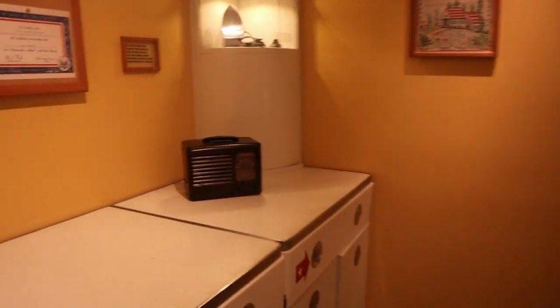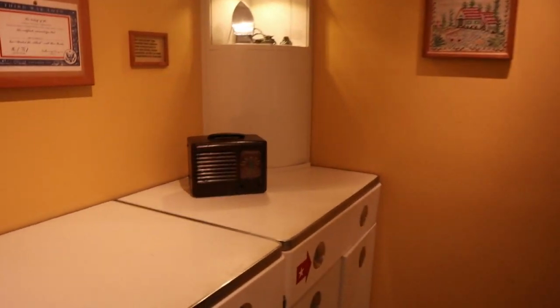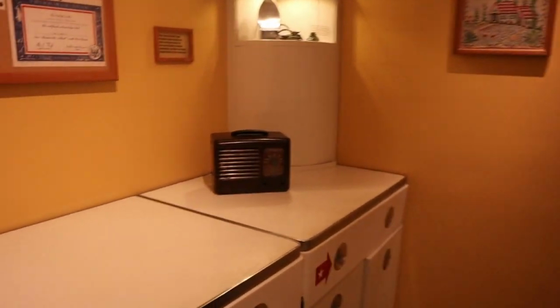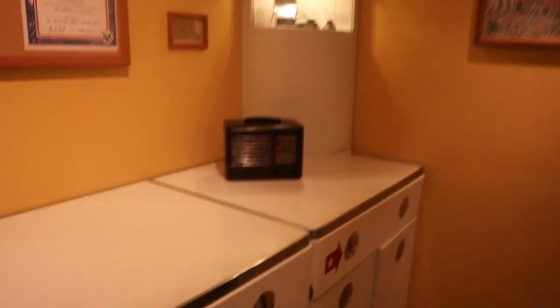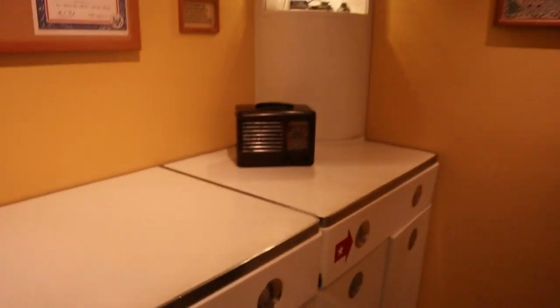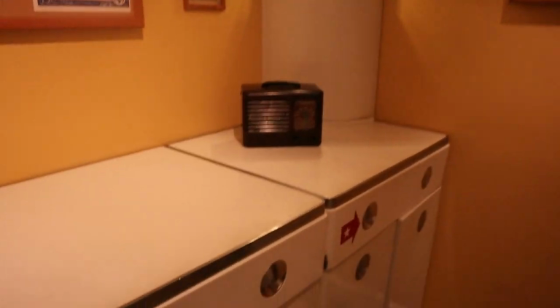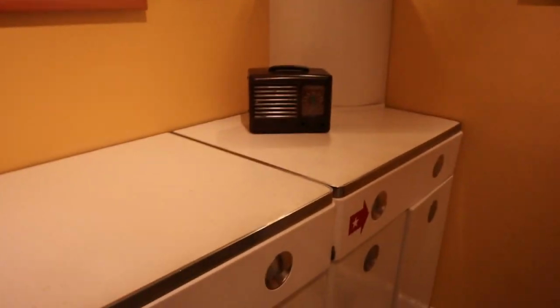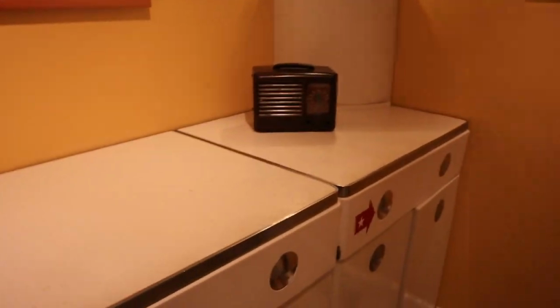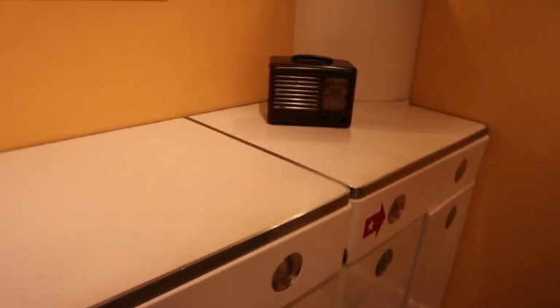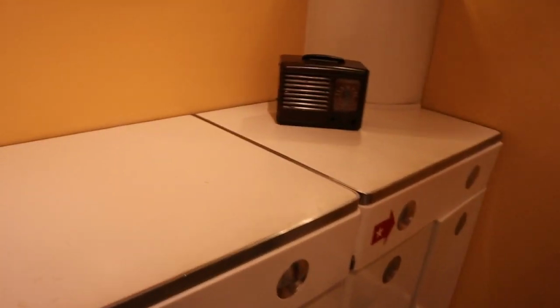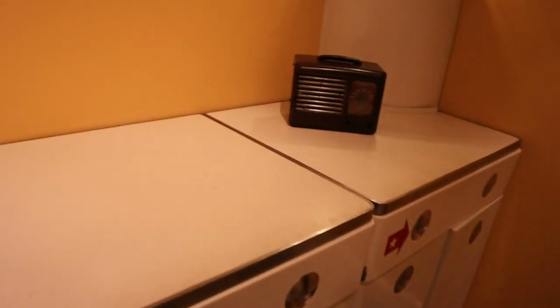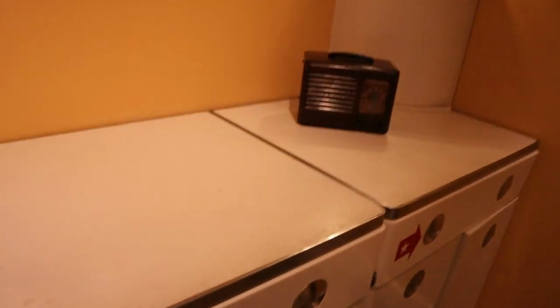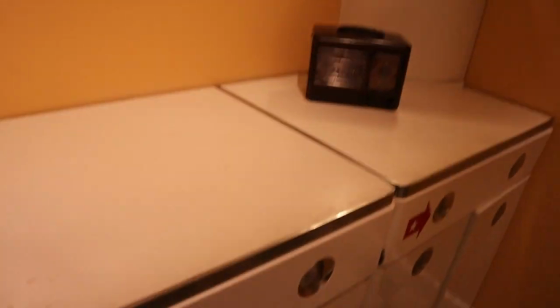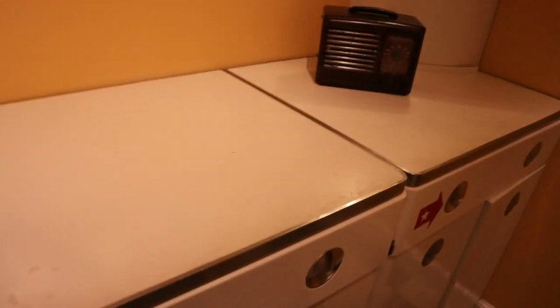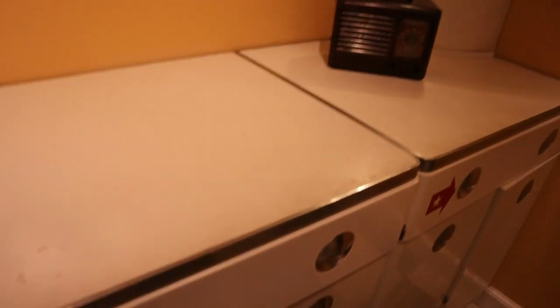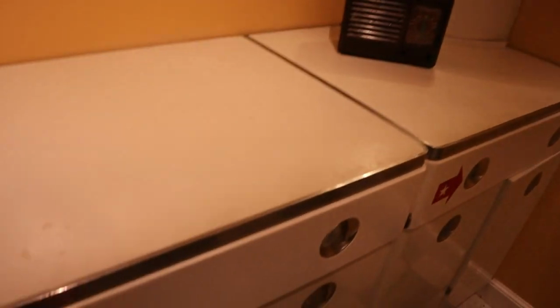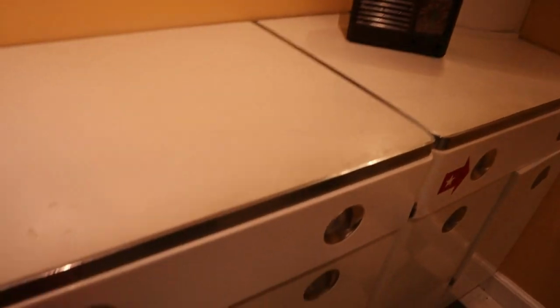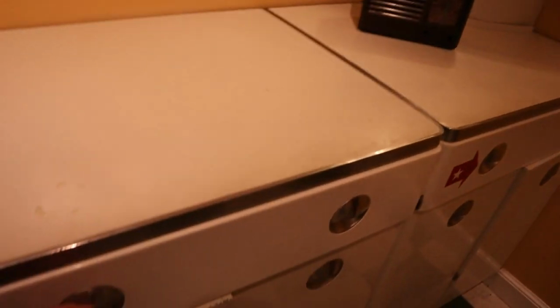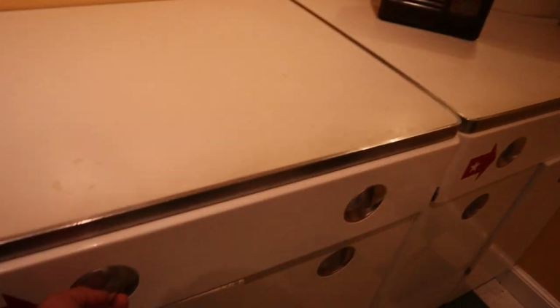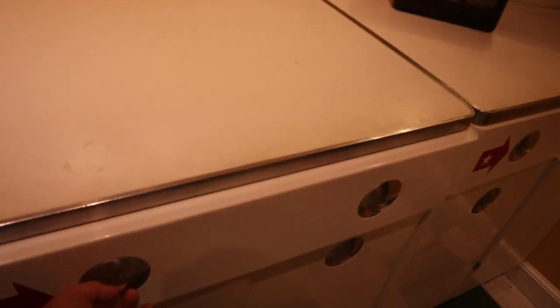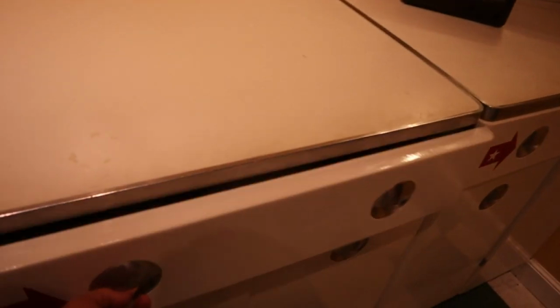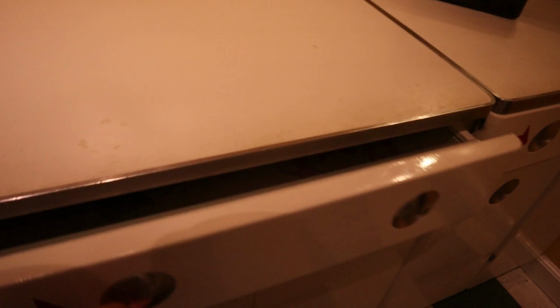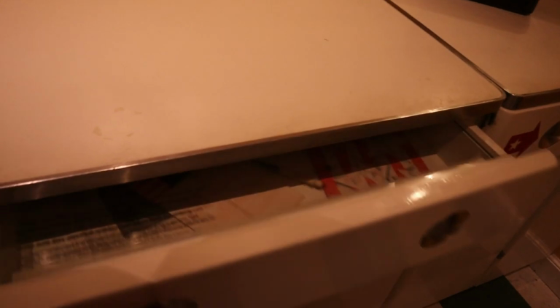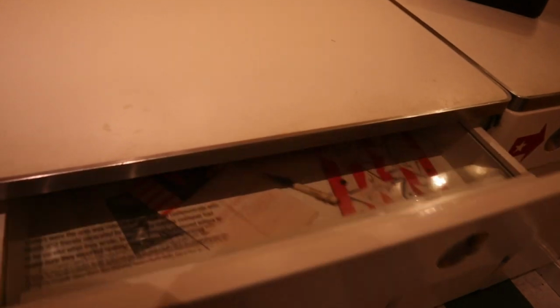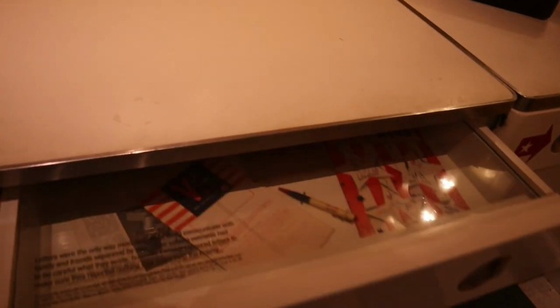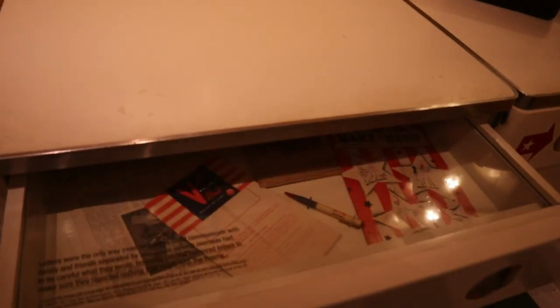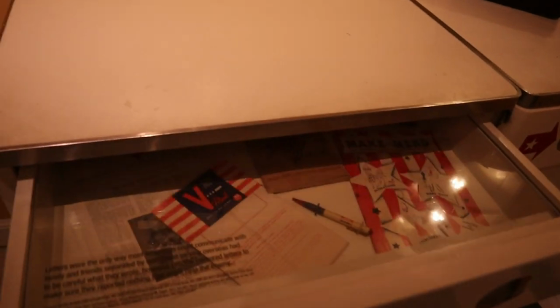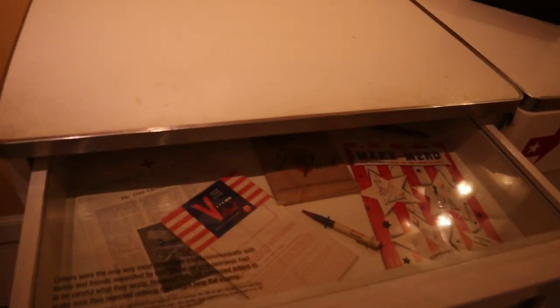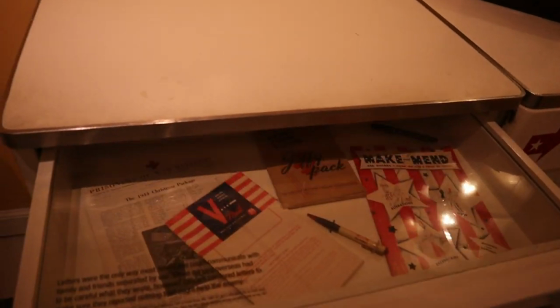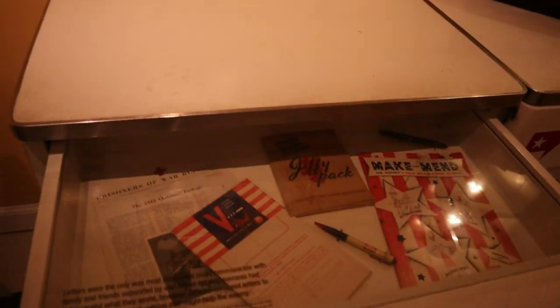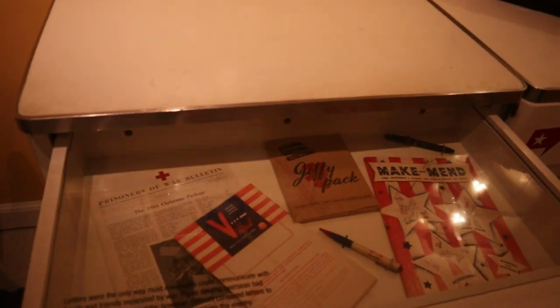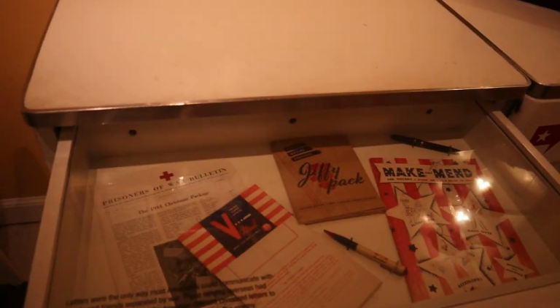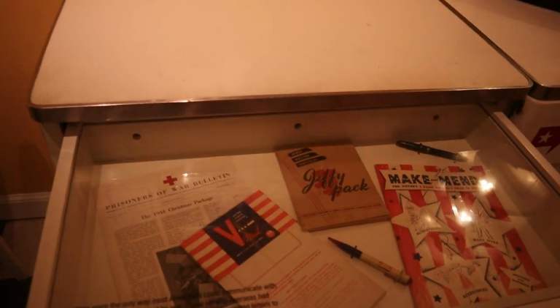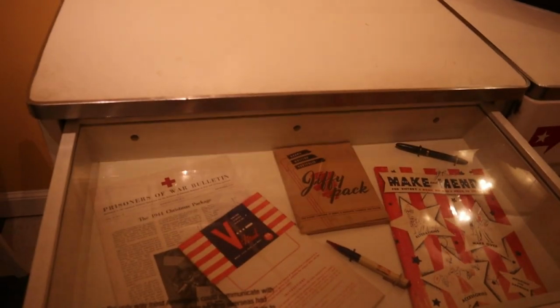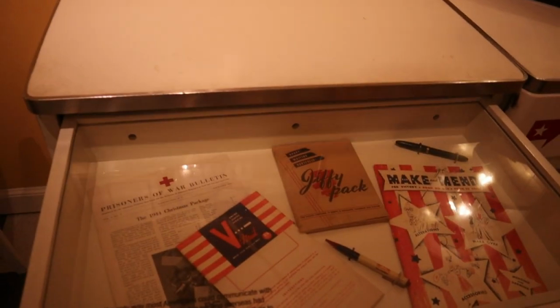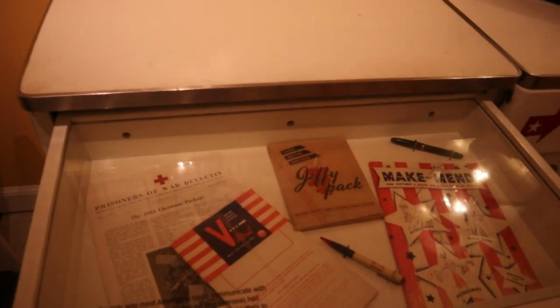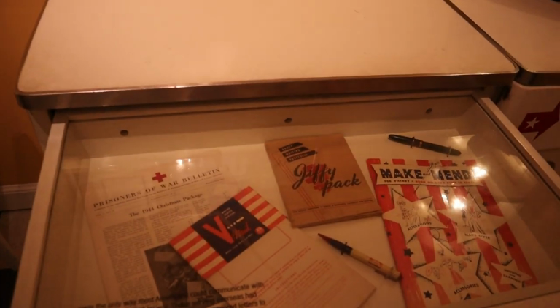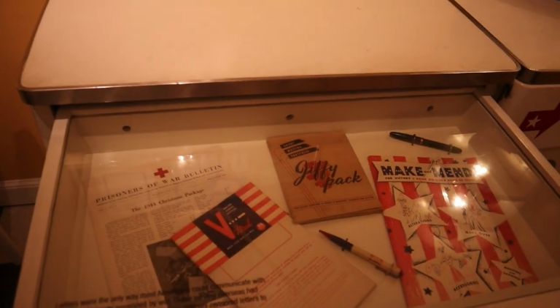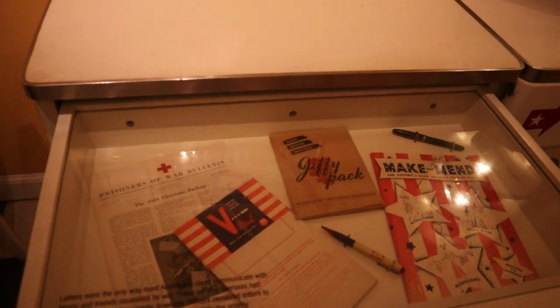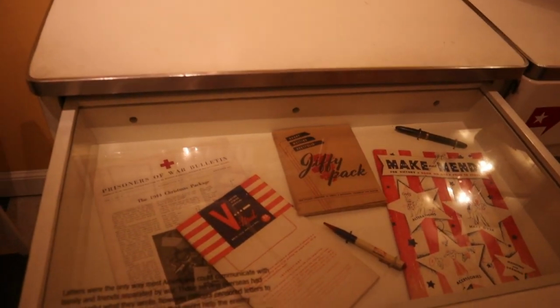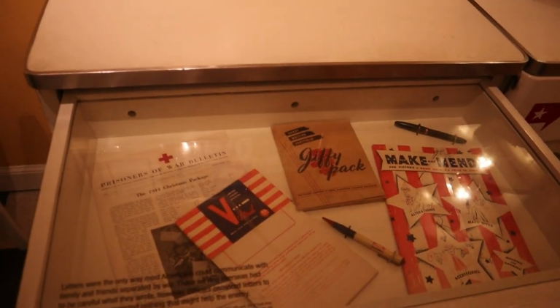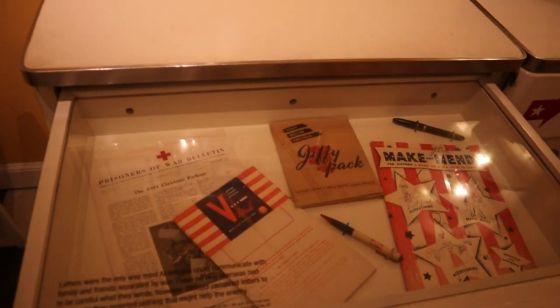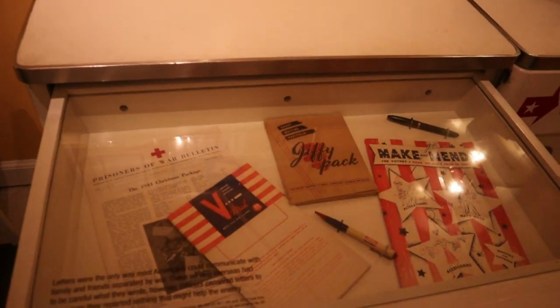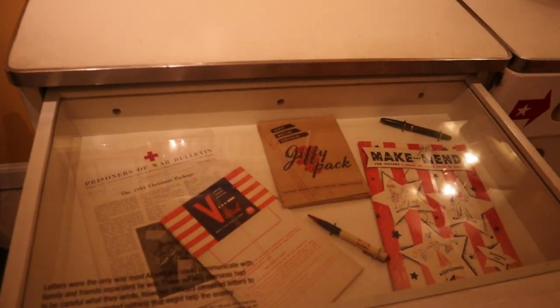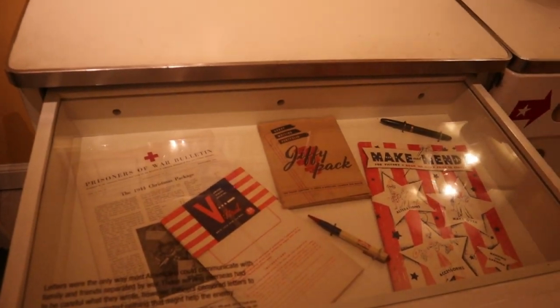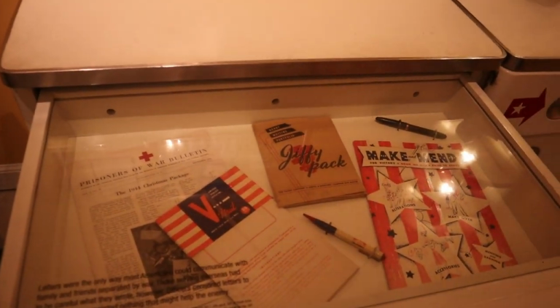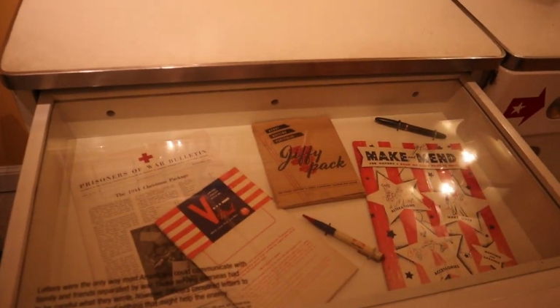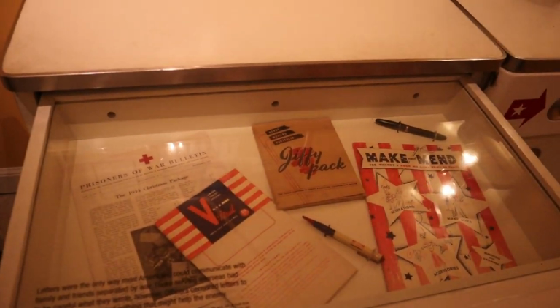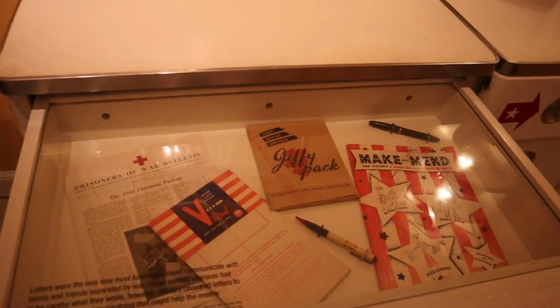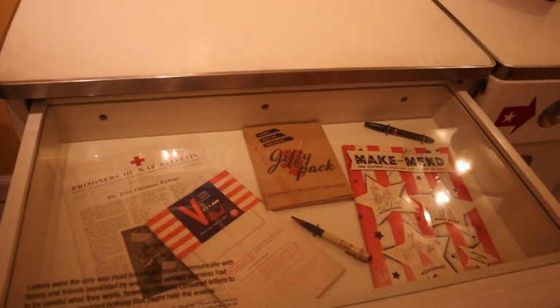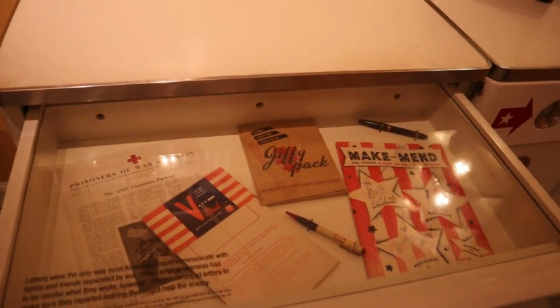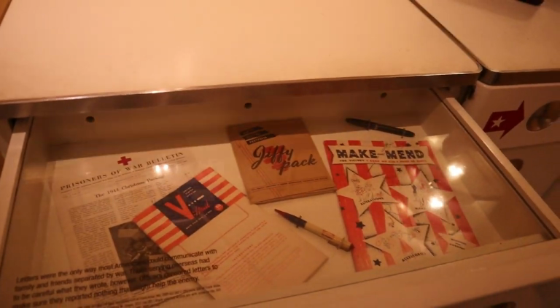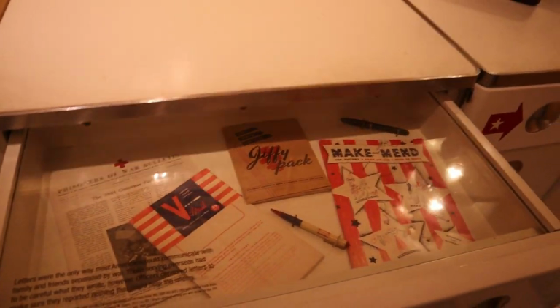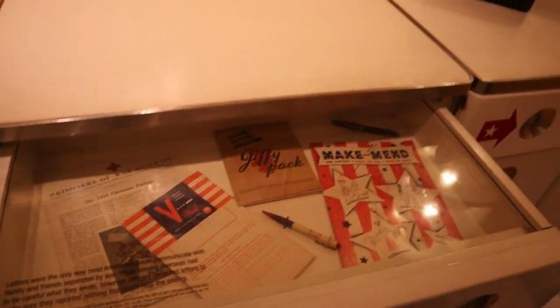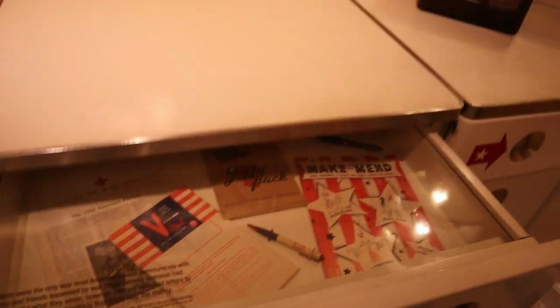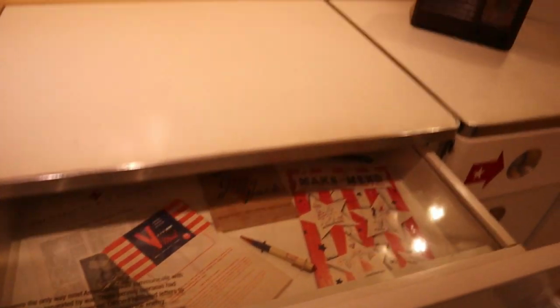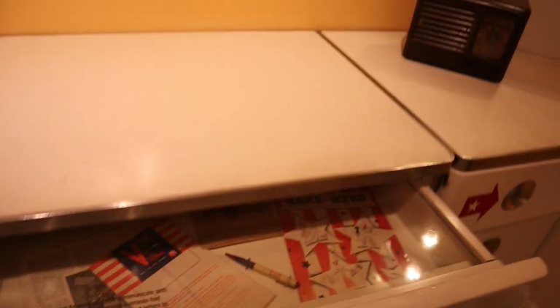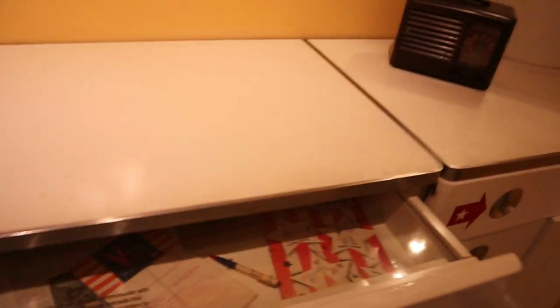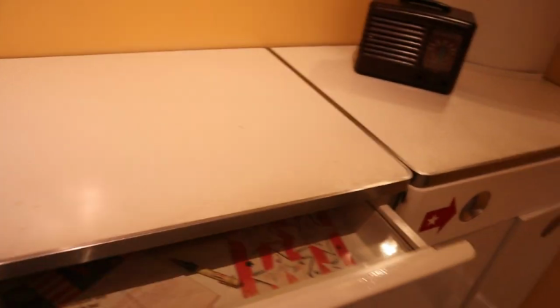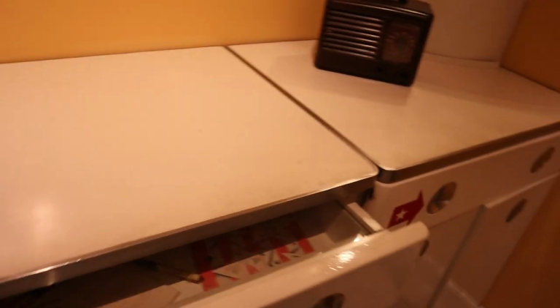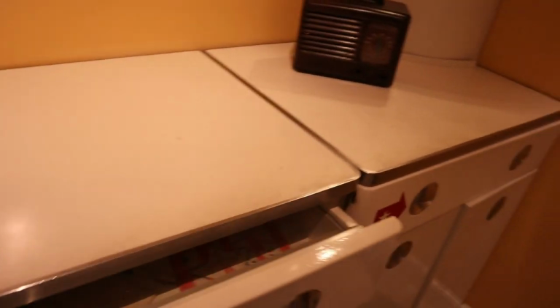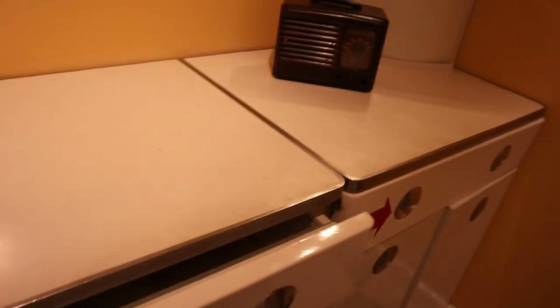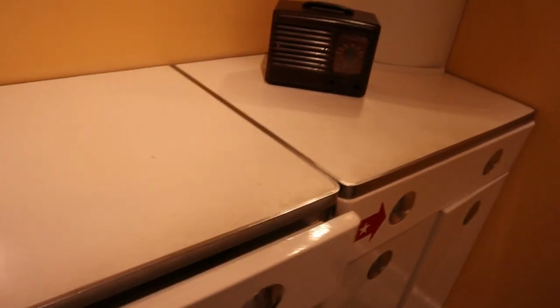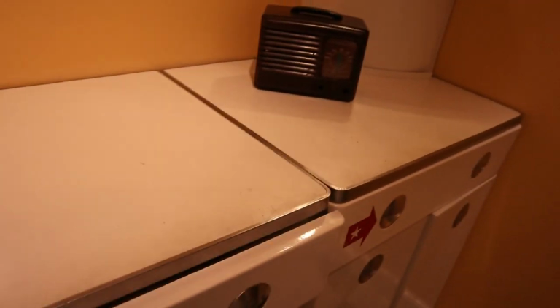This is the kitchen area and then it goes into the living room later. These drawers you open up, and there are several items there from the time period.